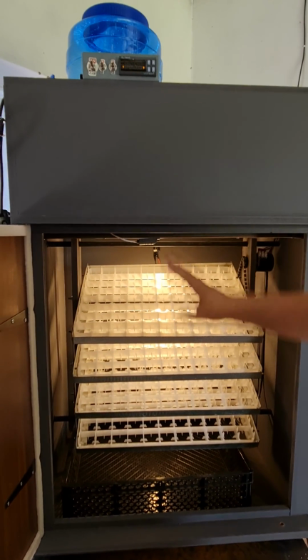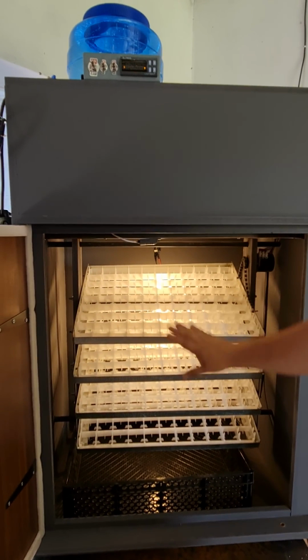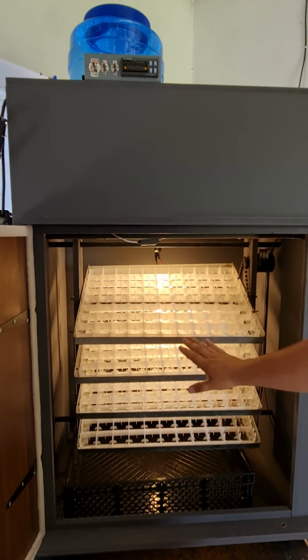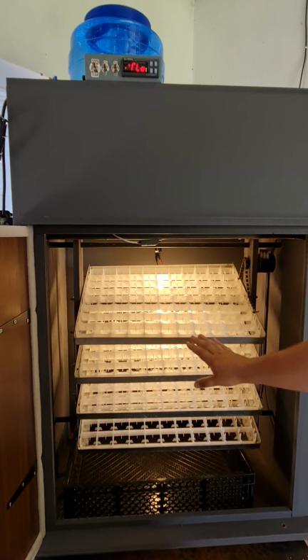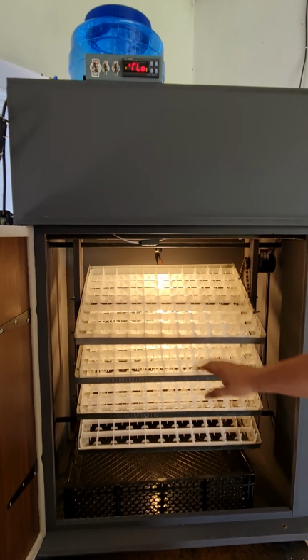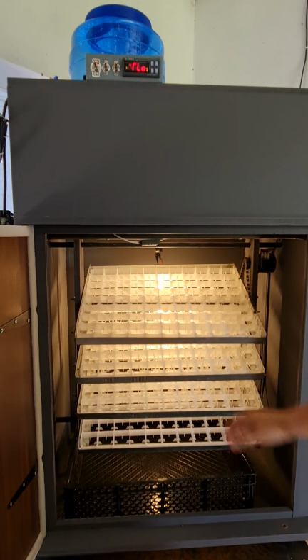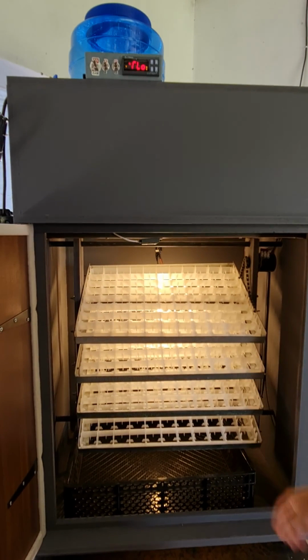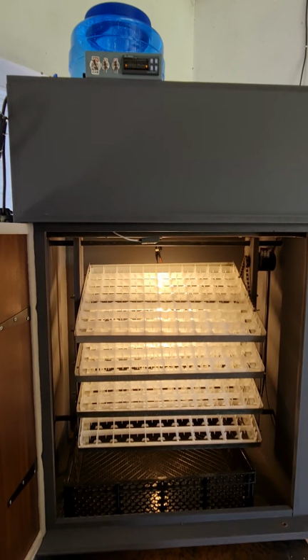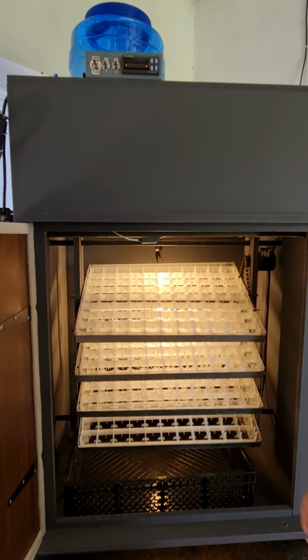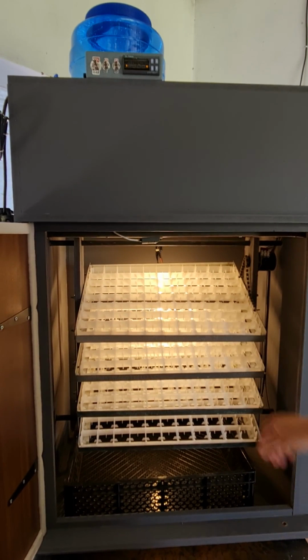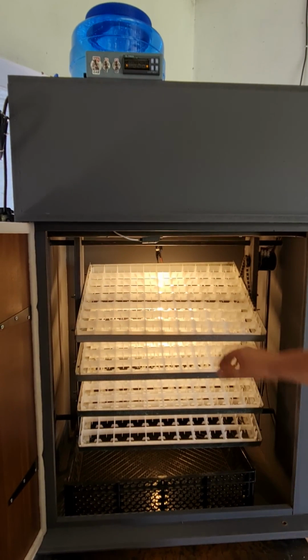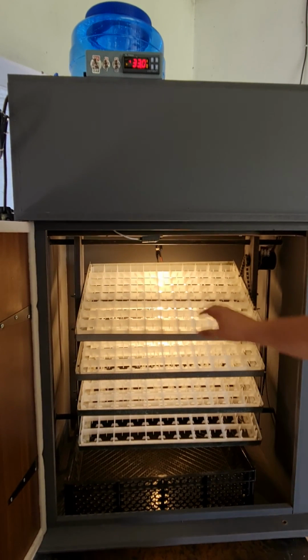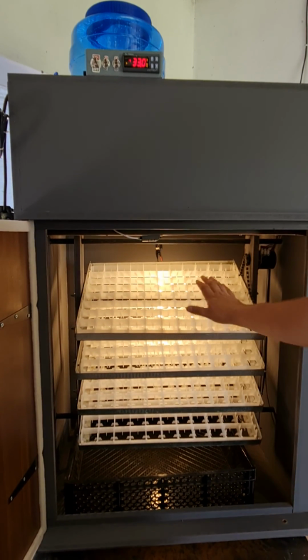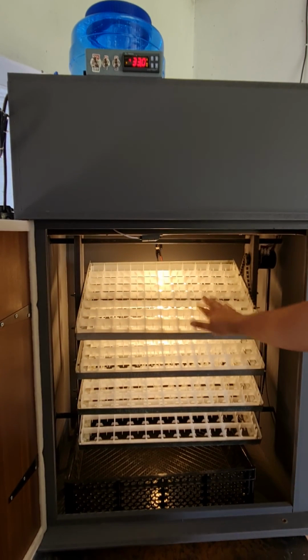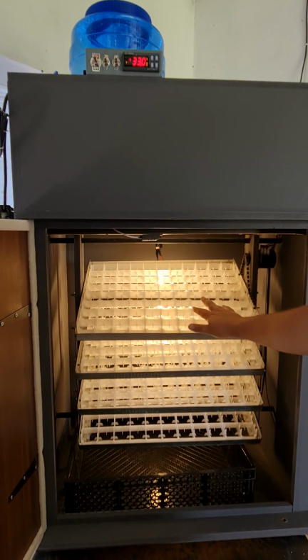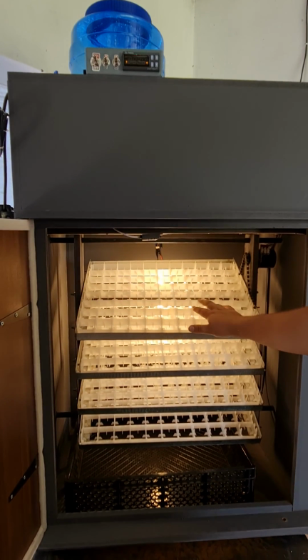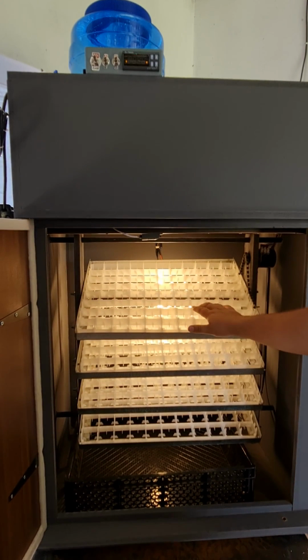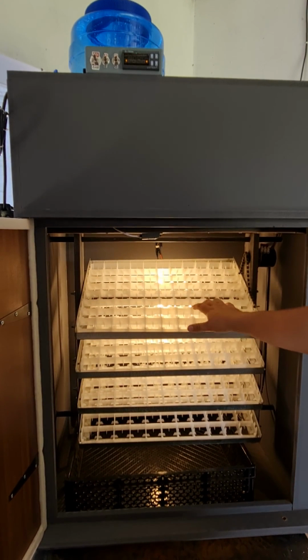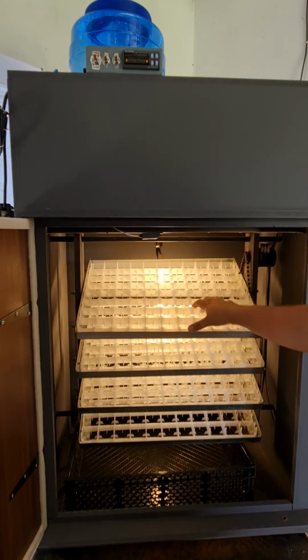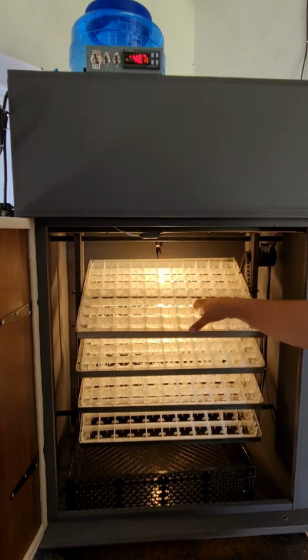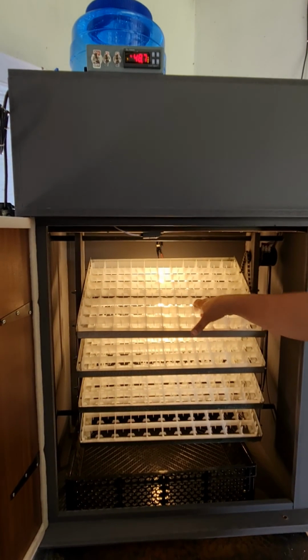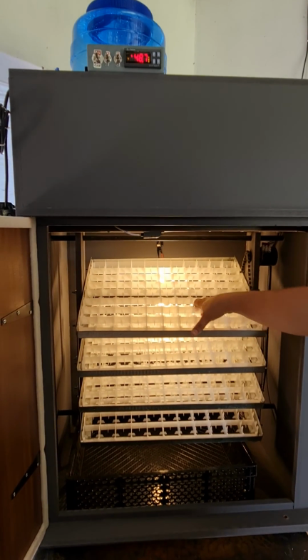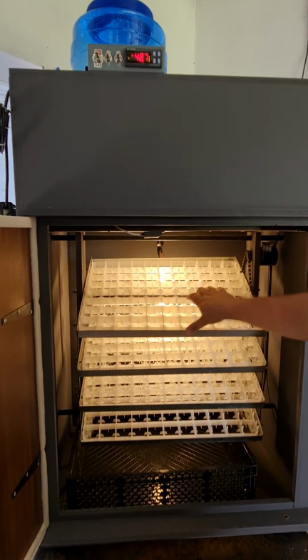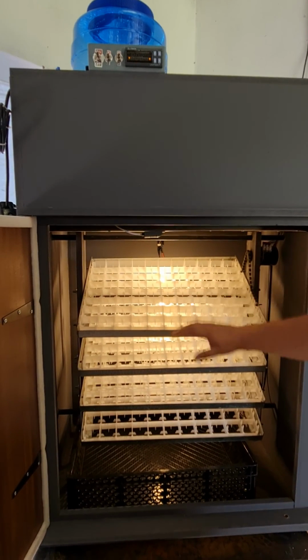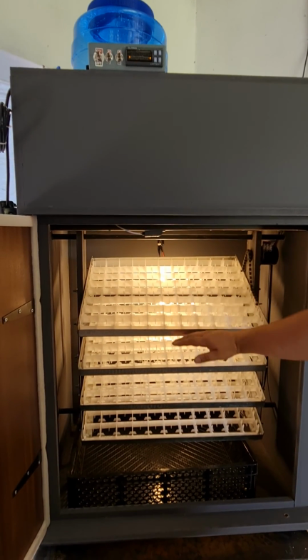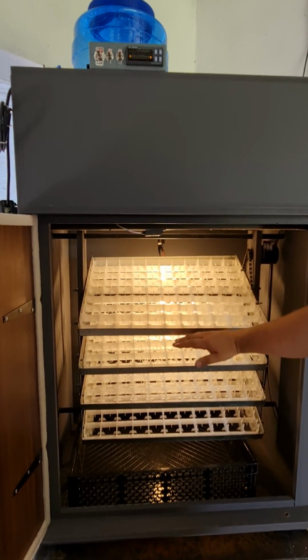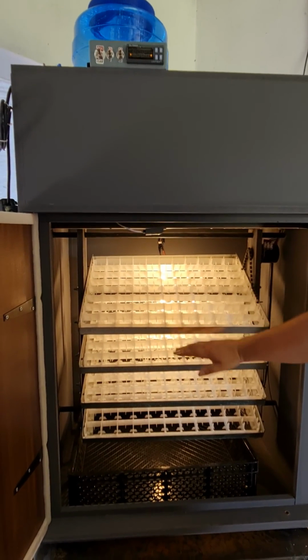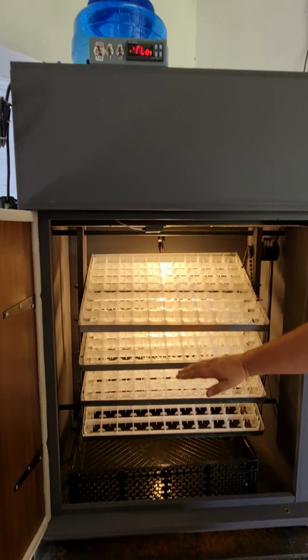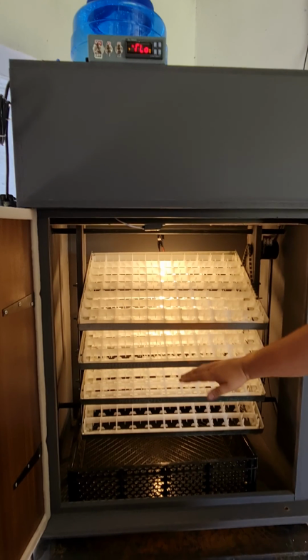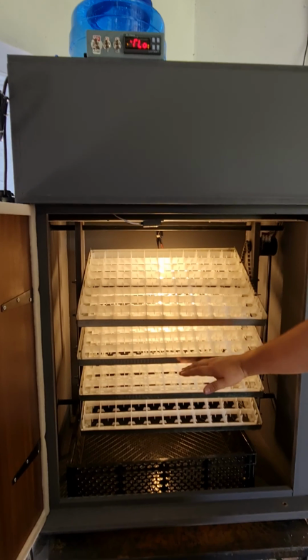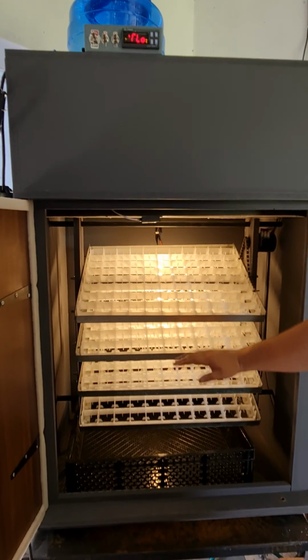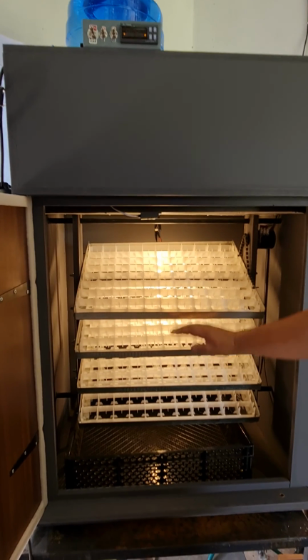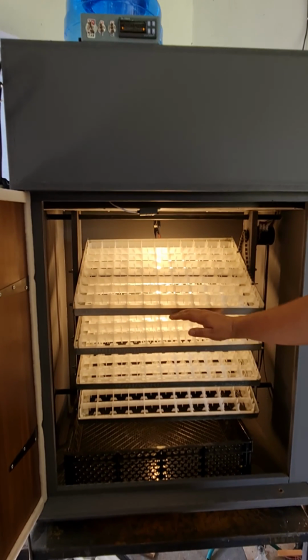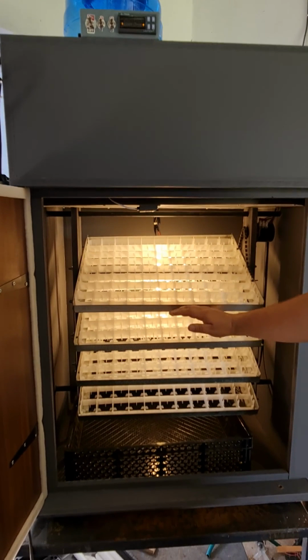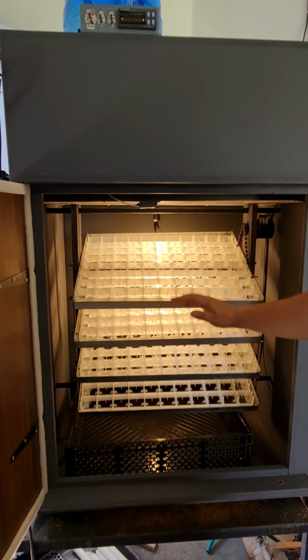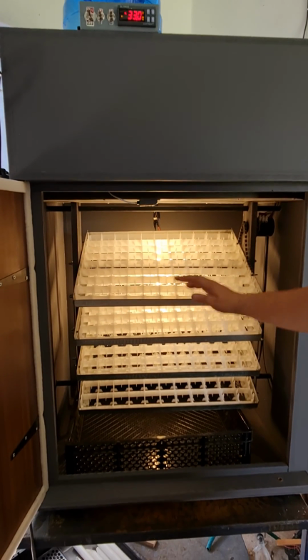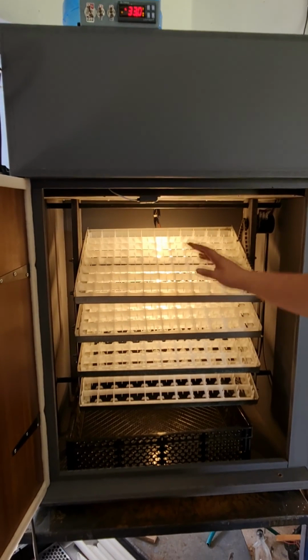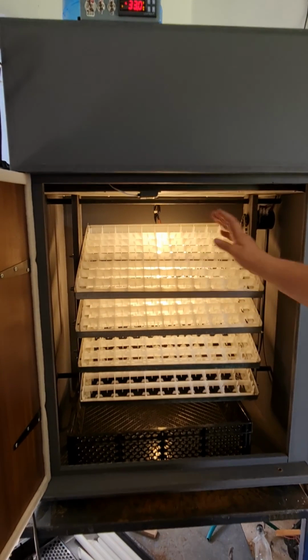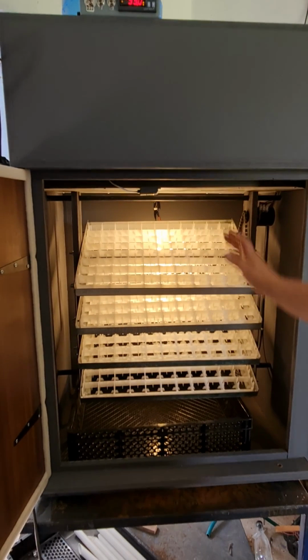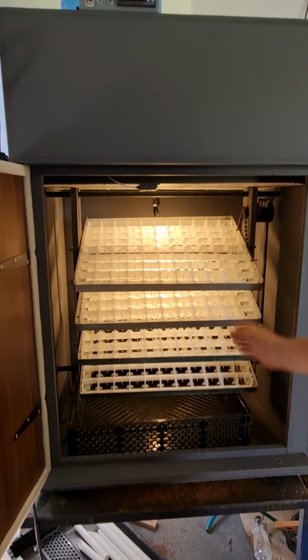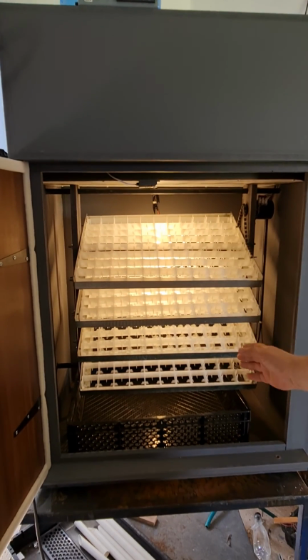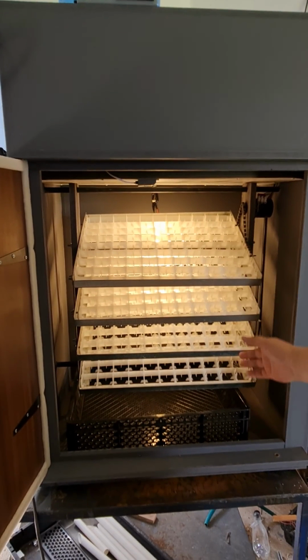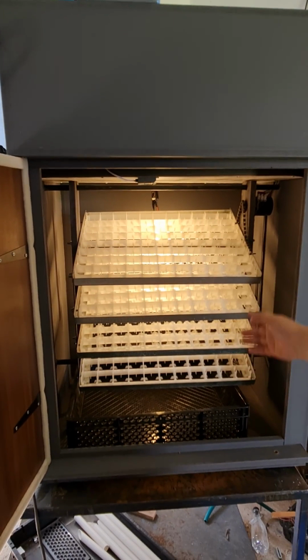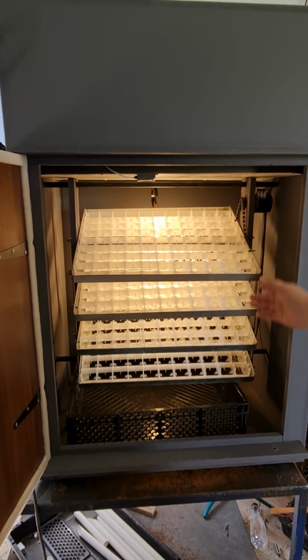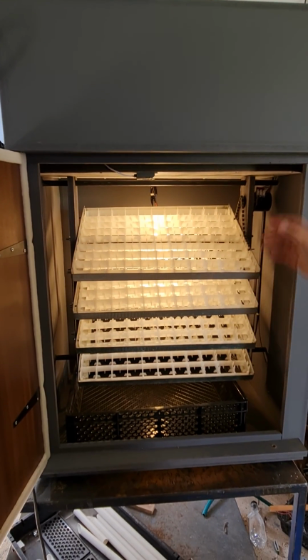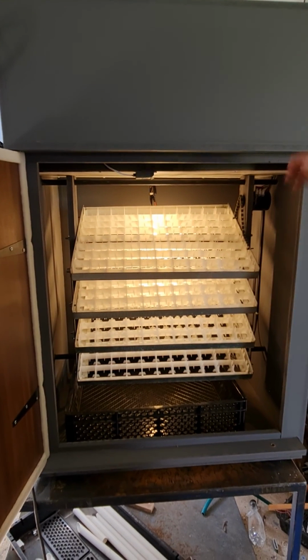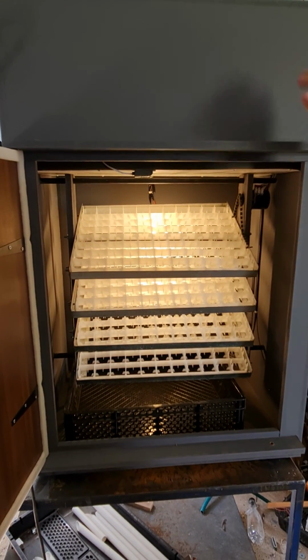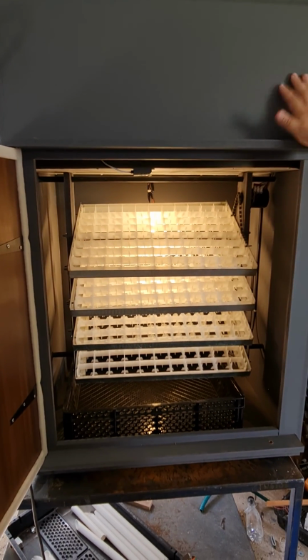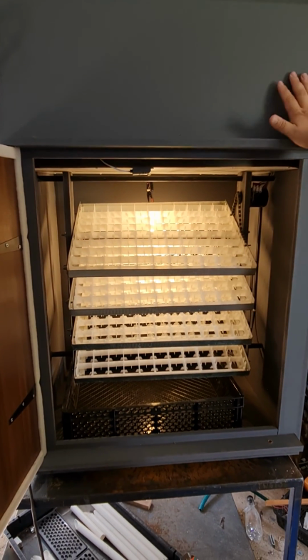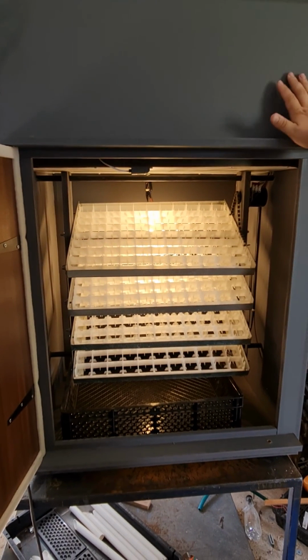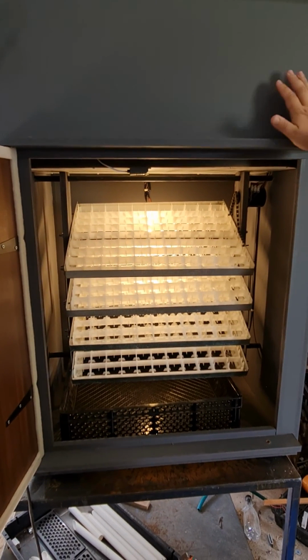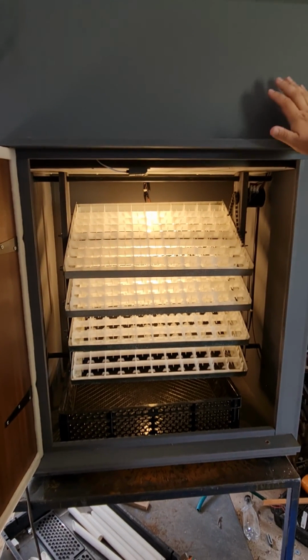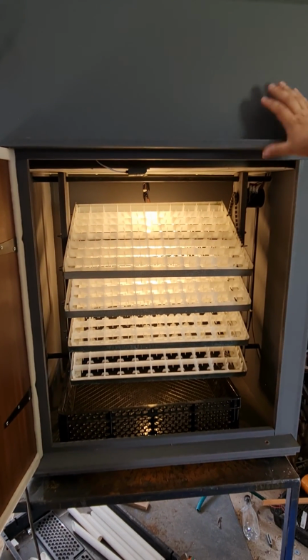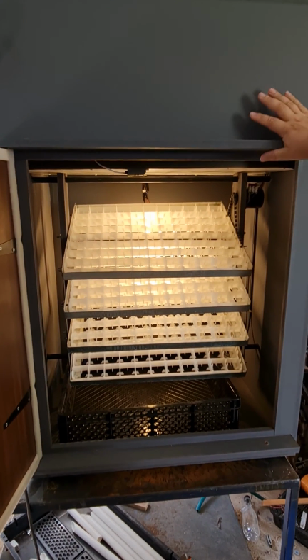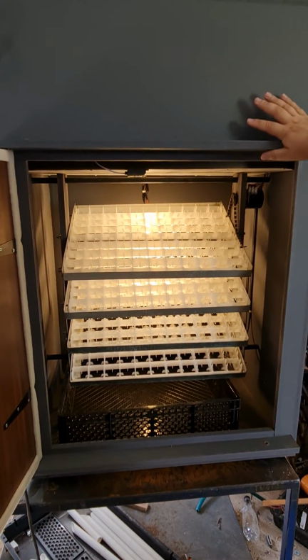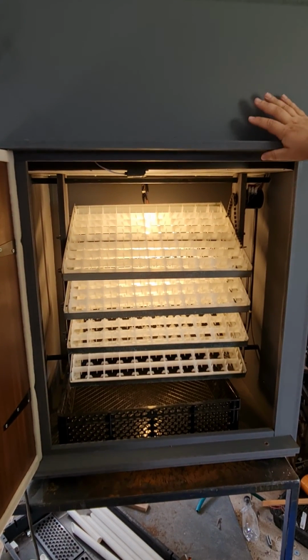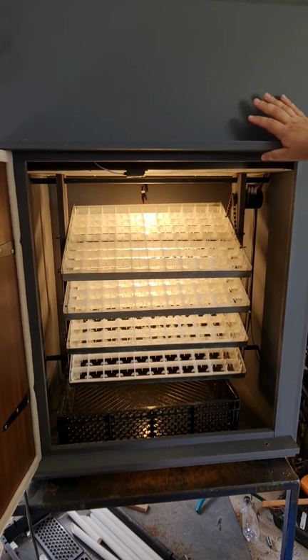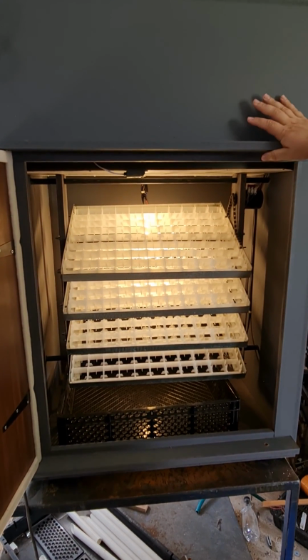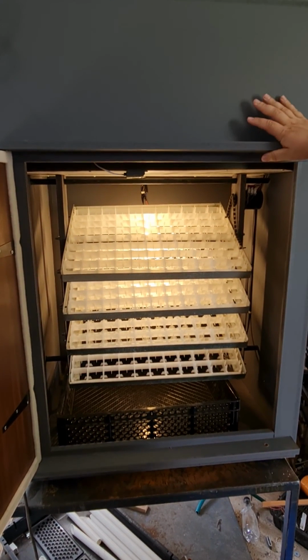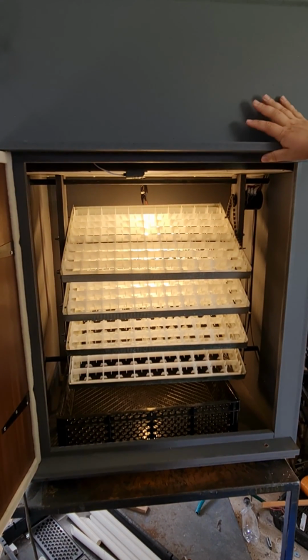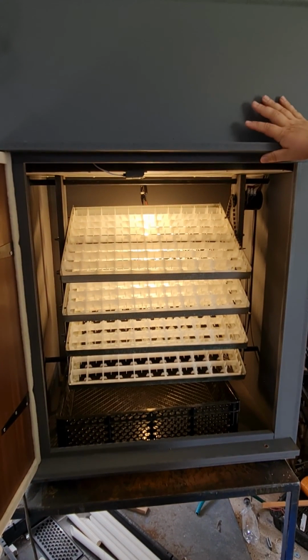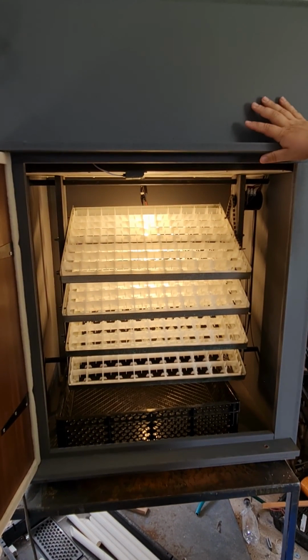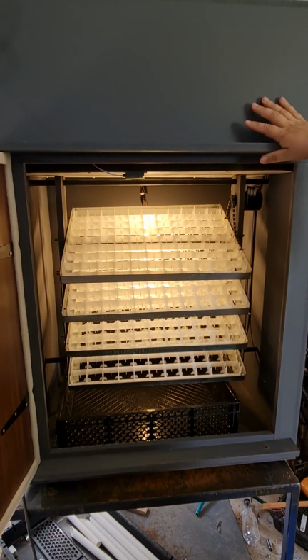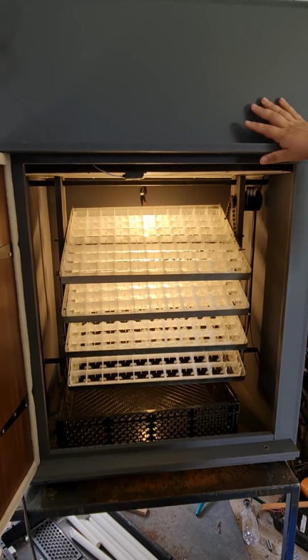Starting inside the machine, these are your egg trays. Each shelf holds 88 eggs. The total capacity is 352 eggs.